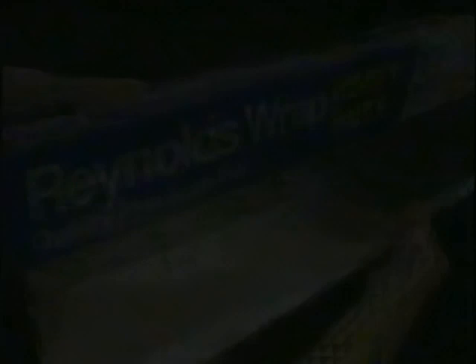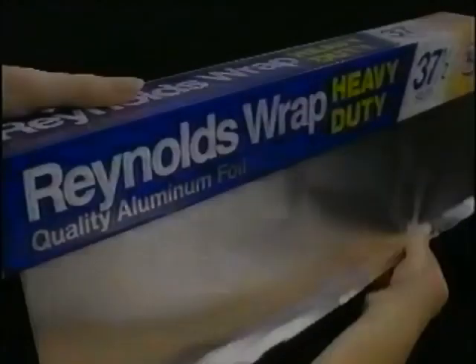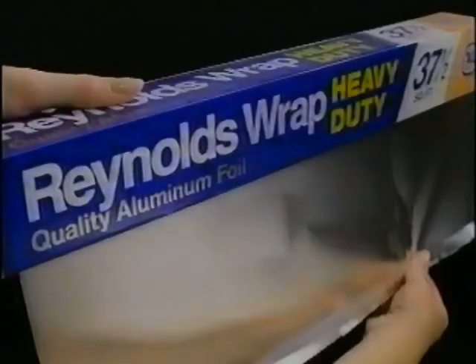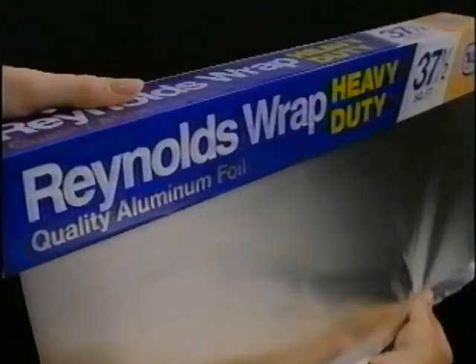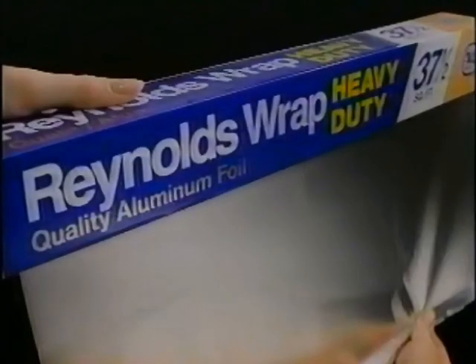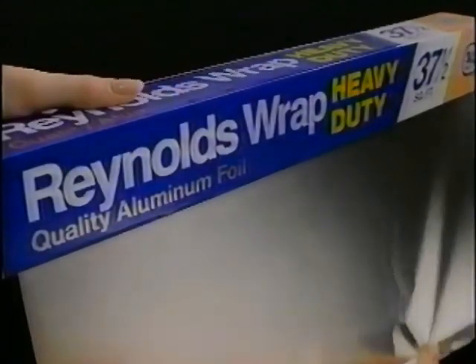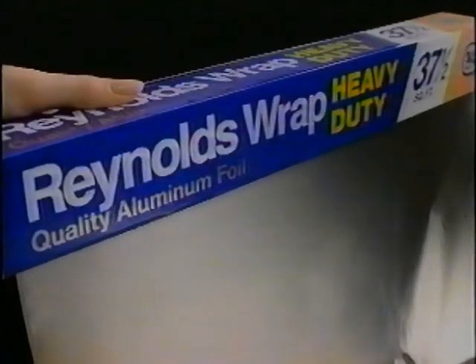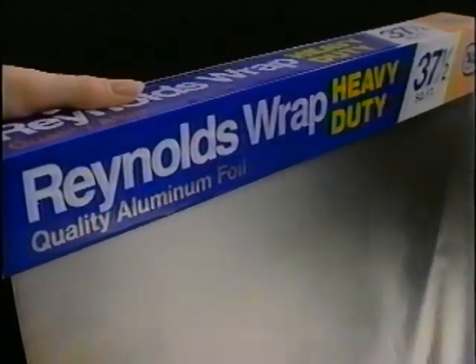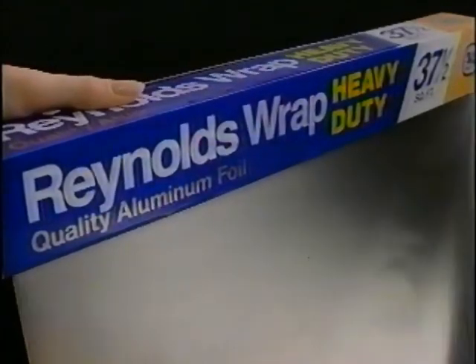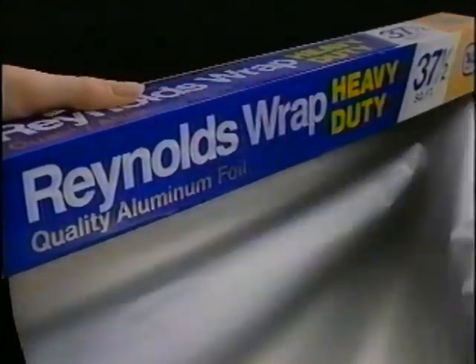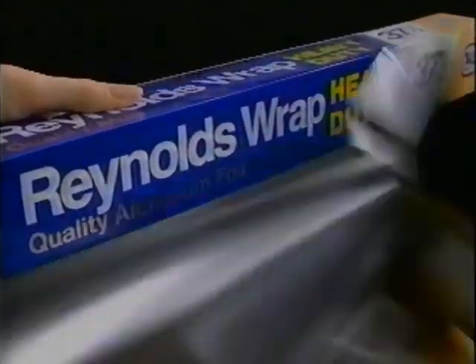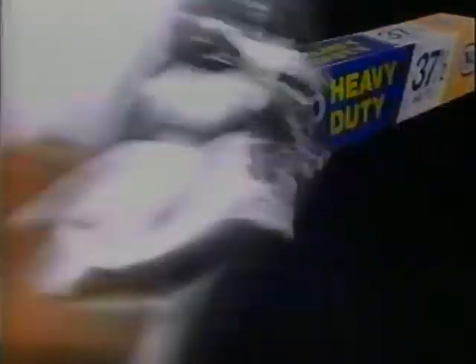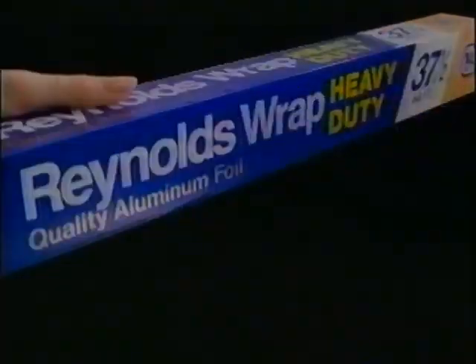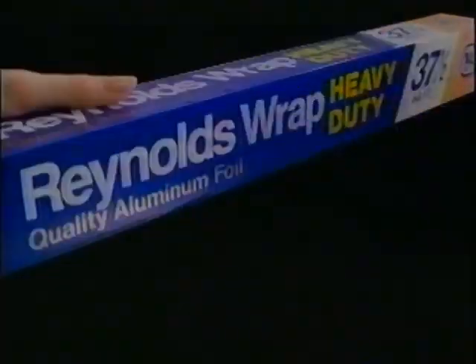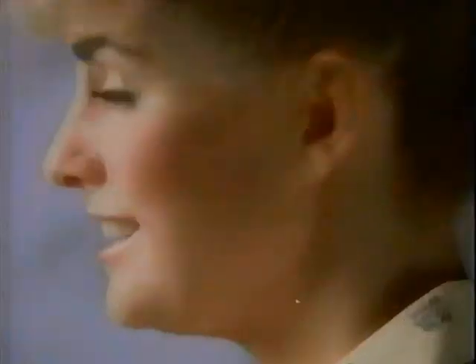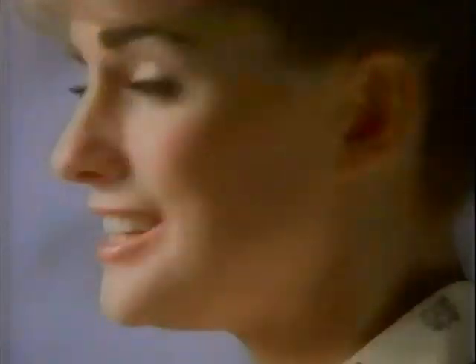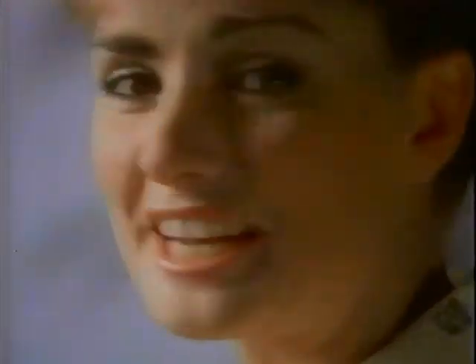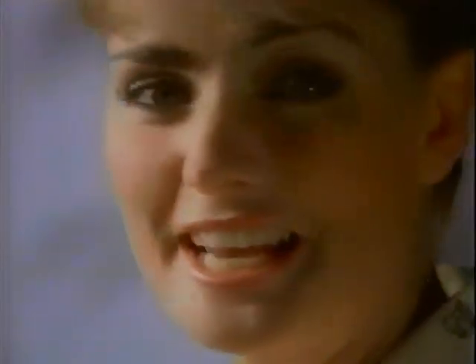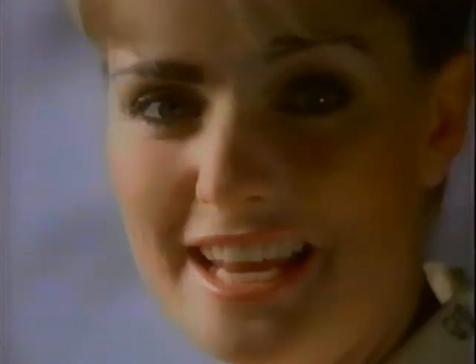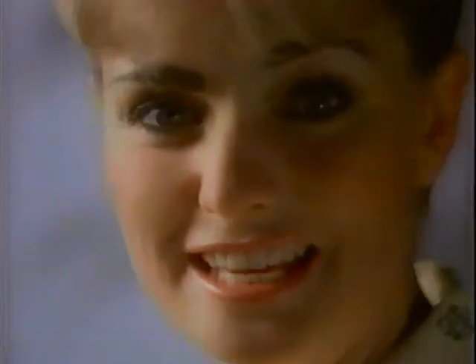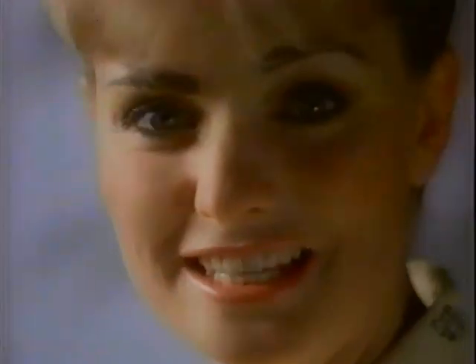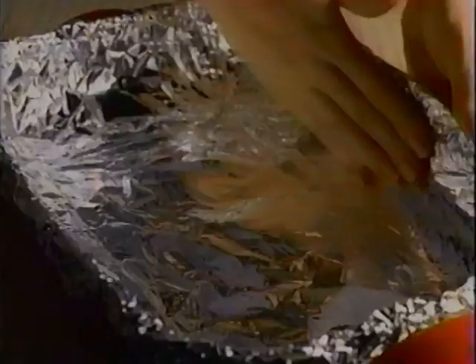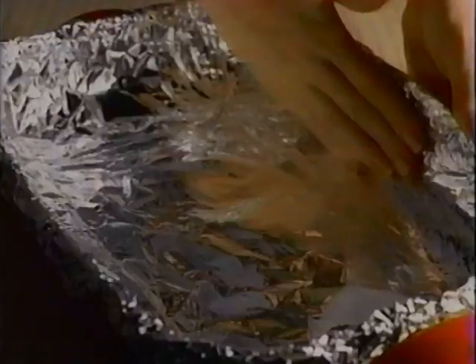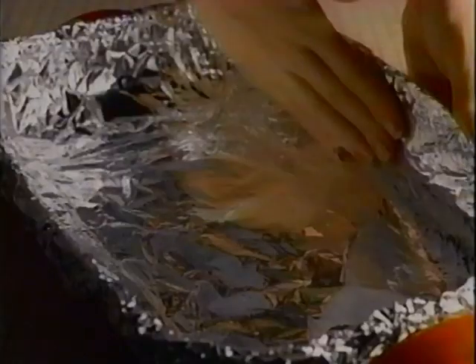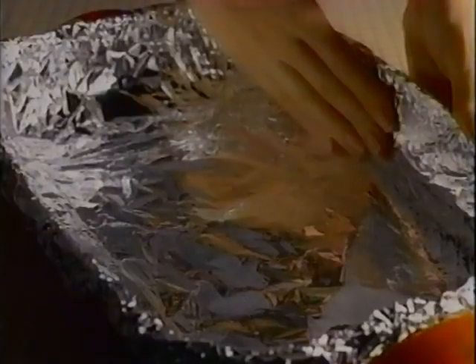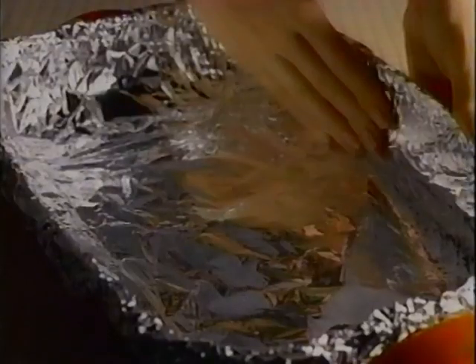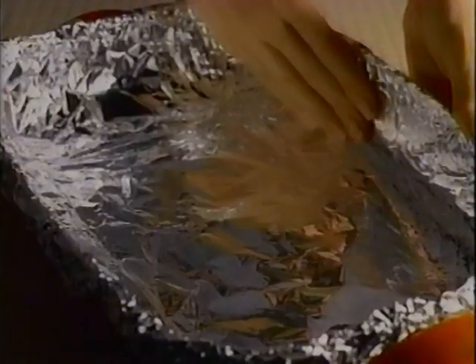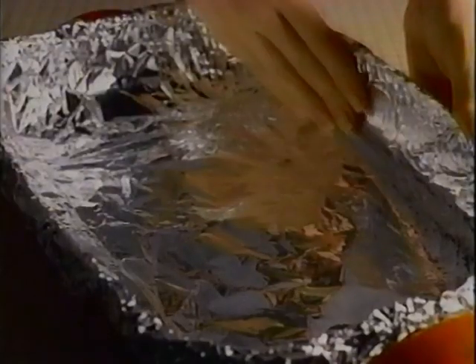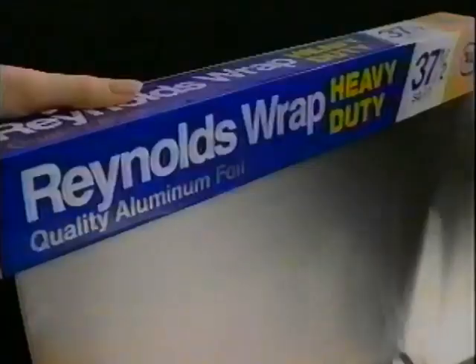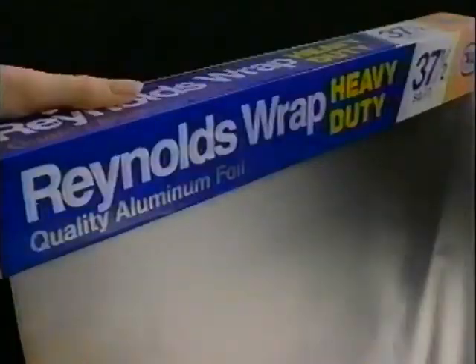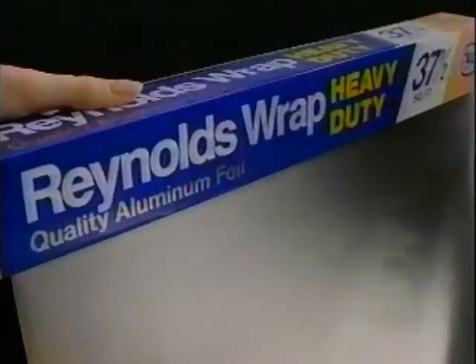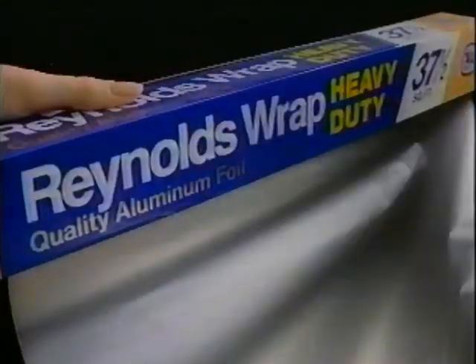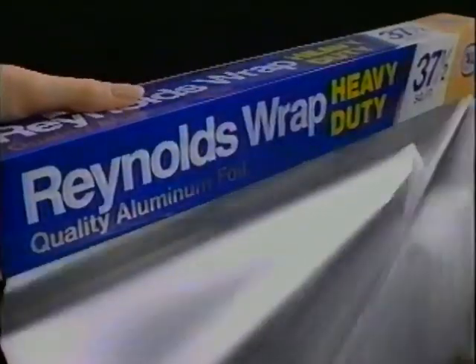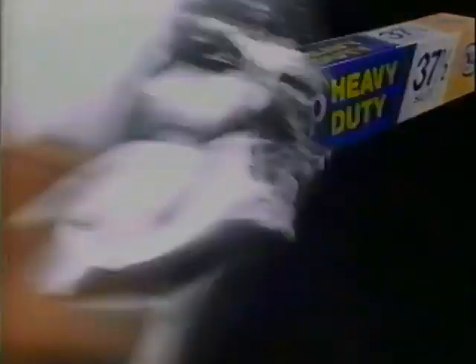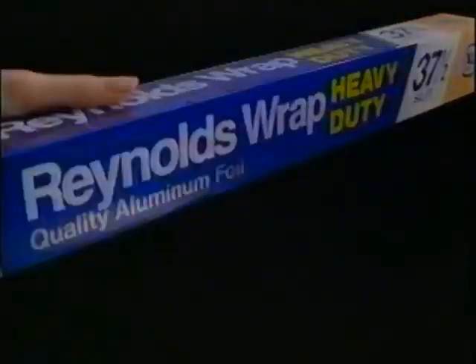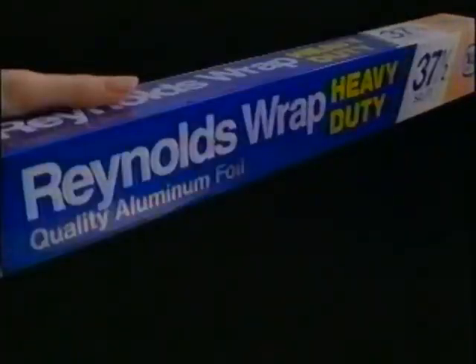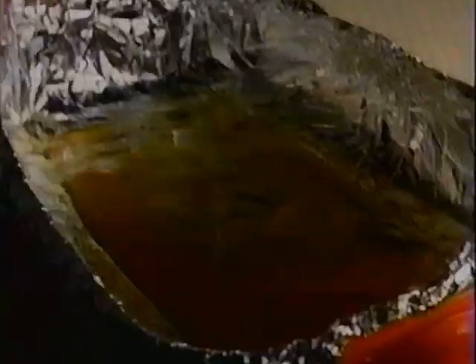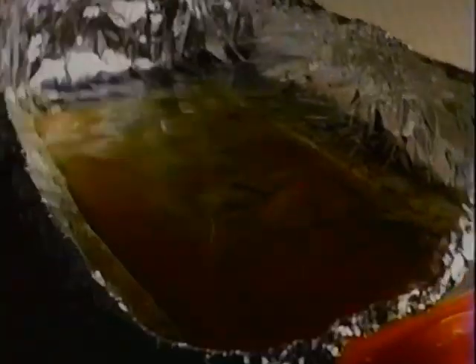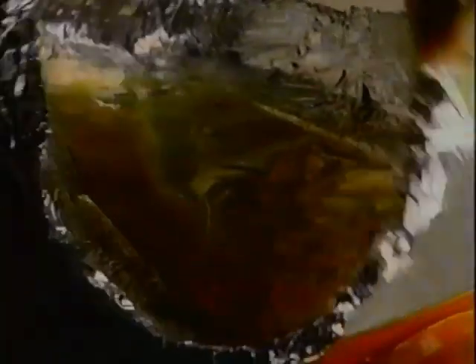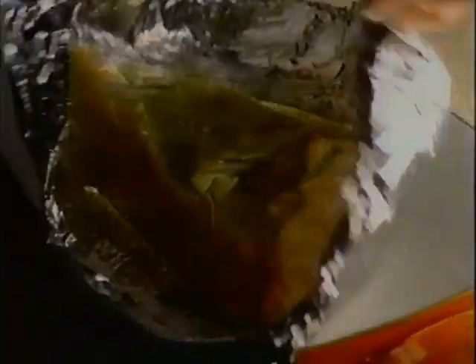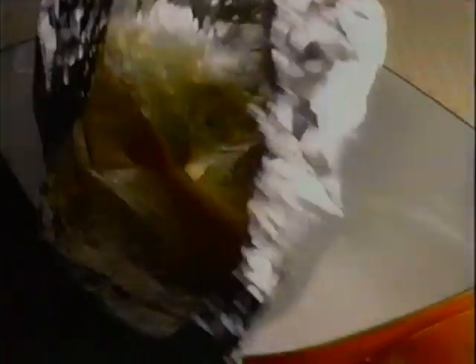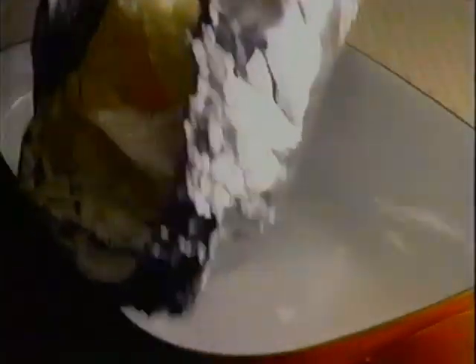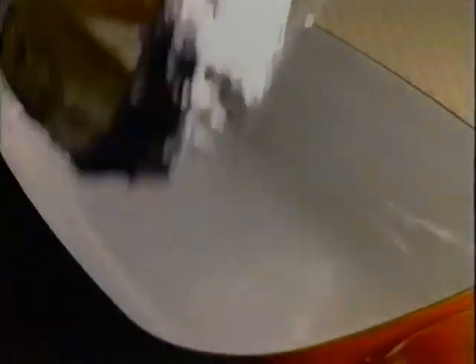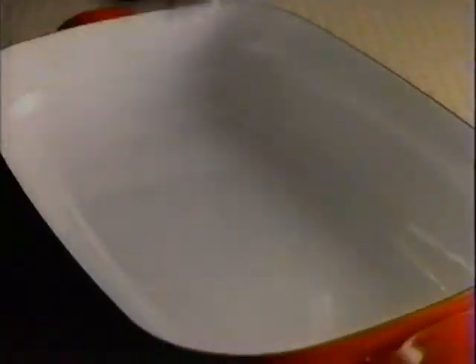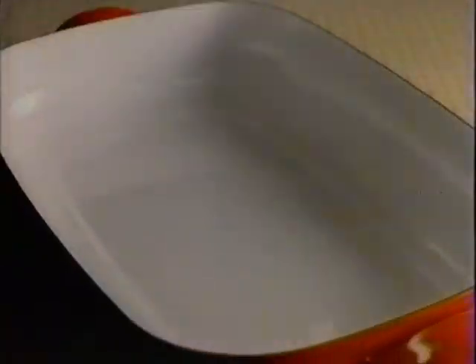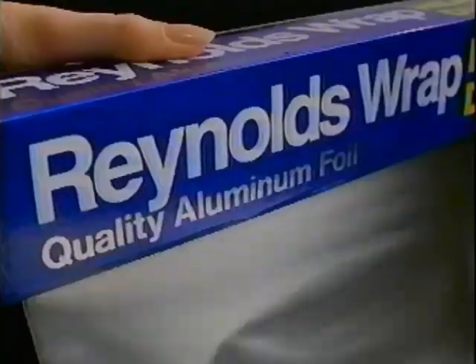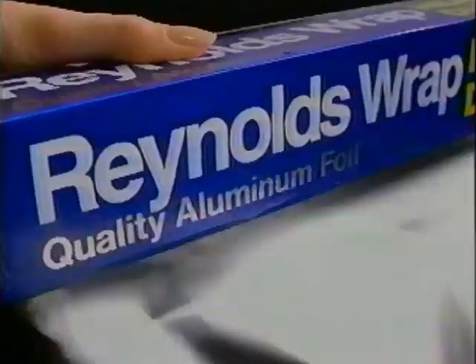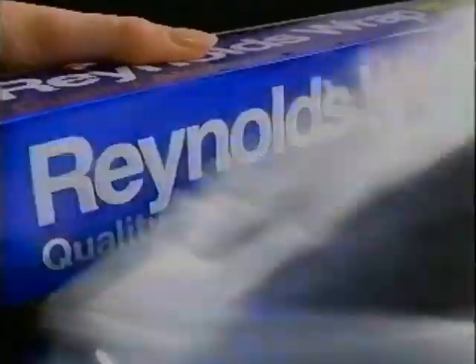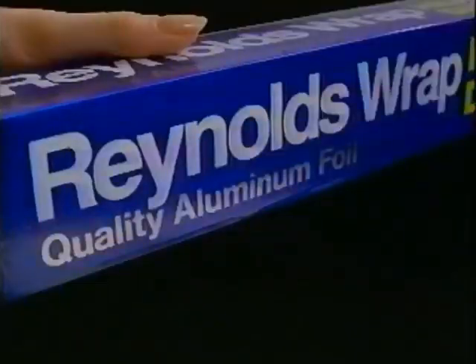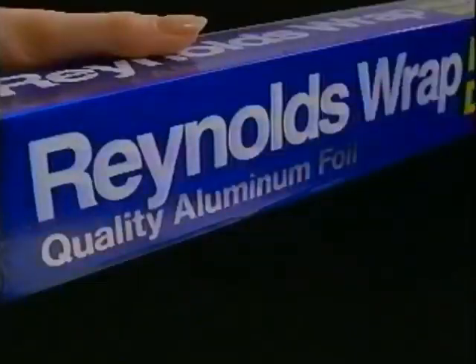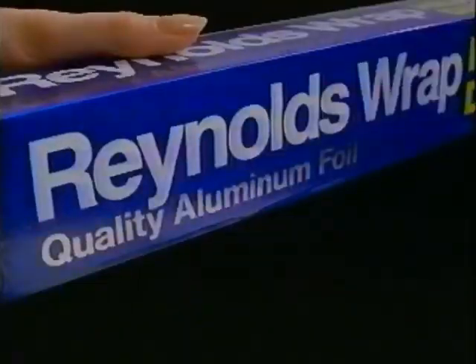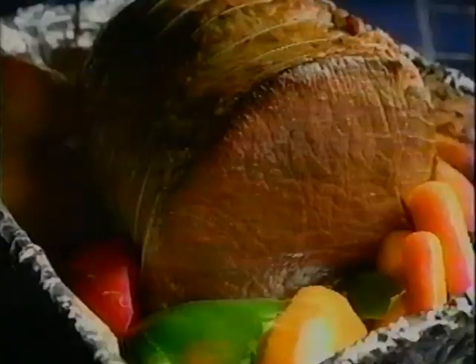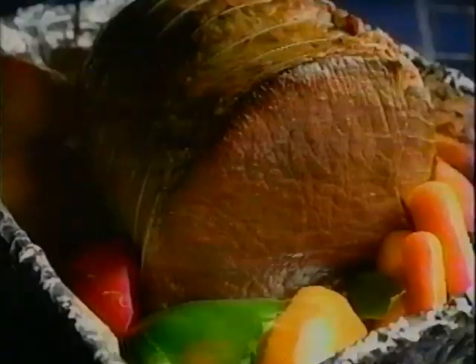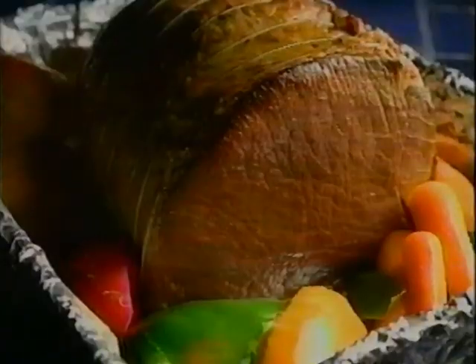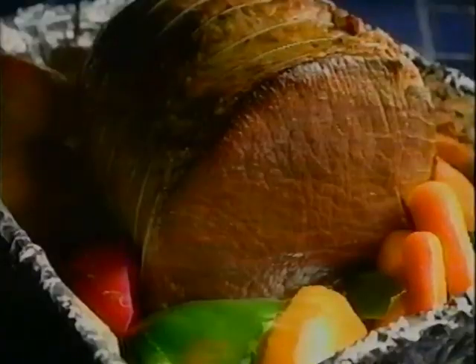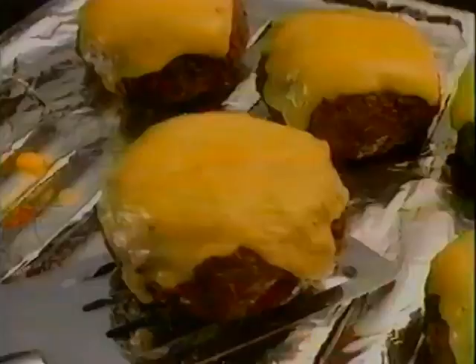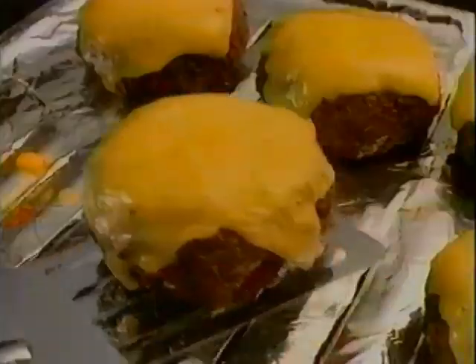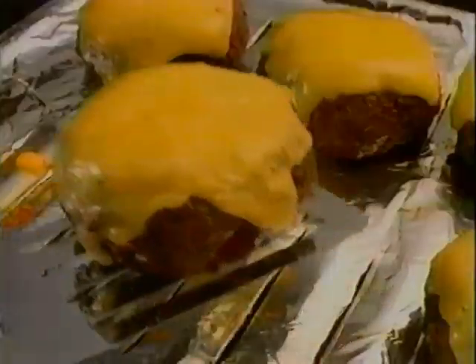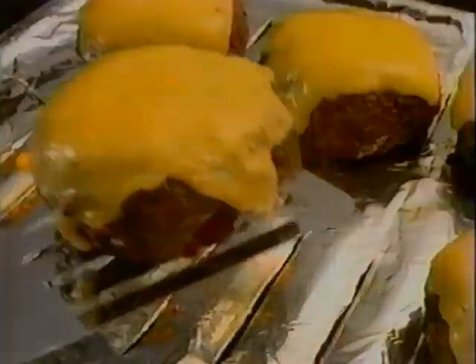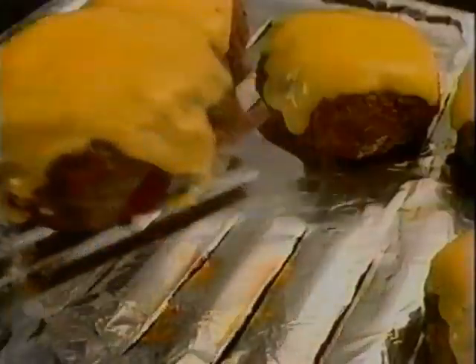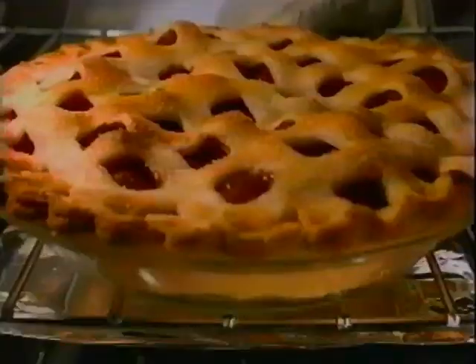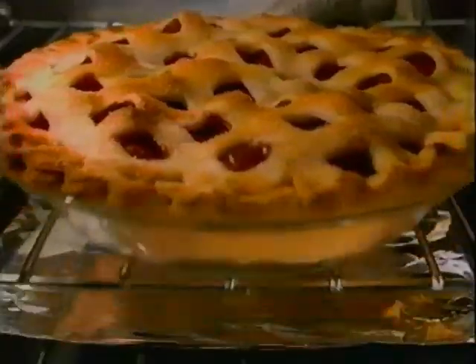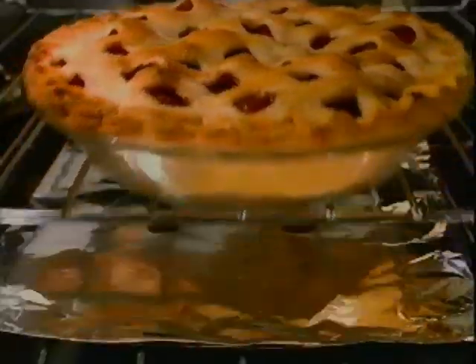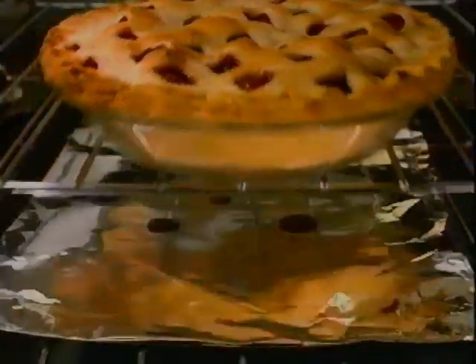Use Reynolds Wrap to clean. To clean? Just line your pans with Reynolds Wrap, and all you clean up is a snack. When you cook with Reynolds, you will see.